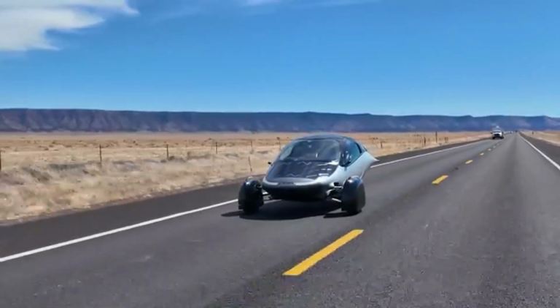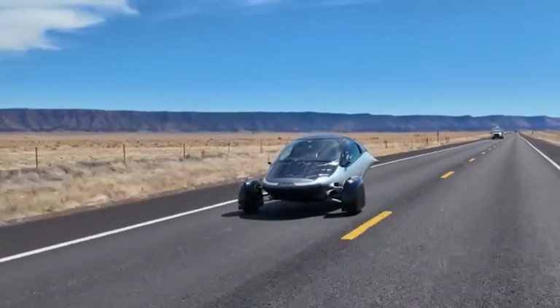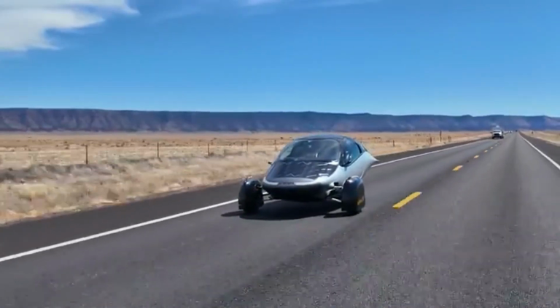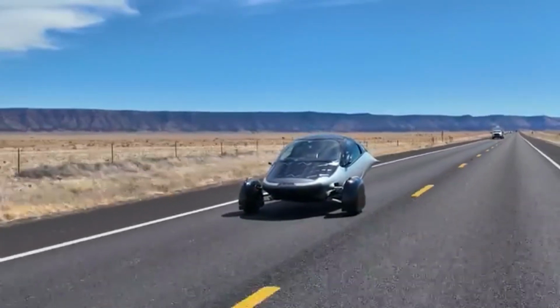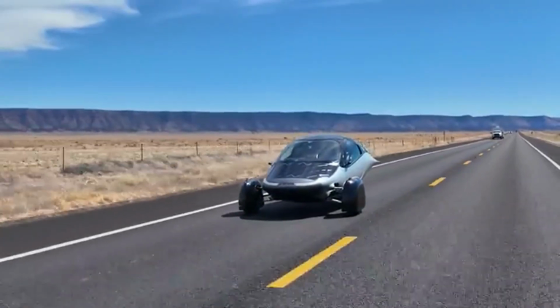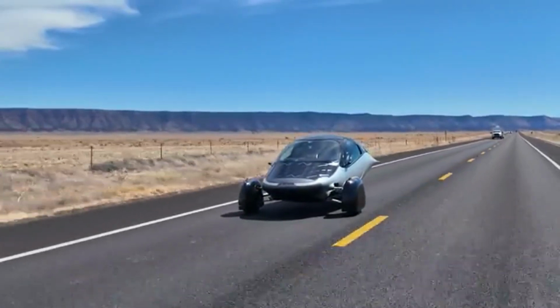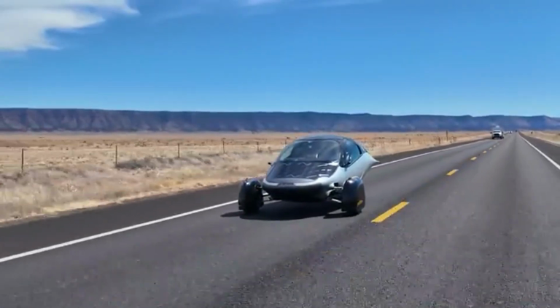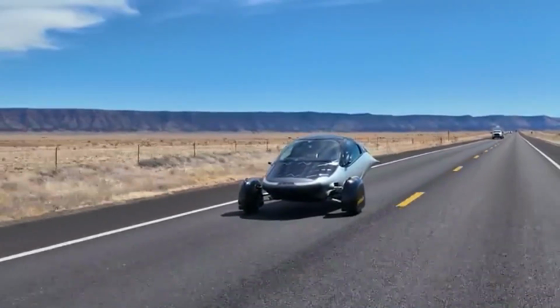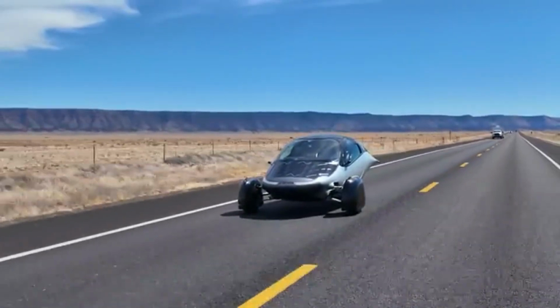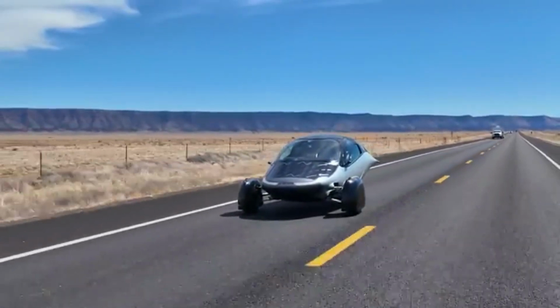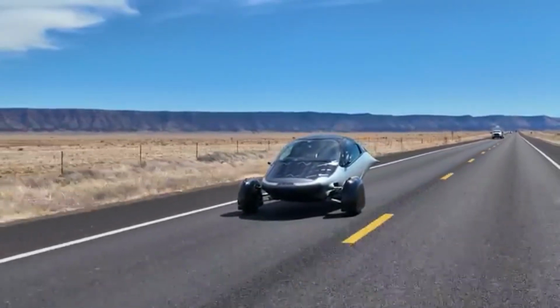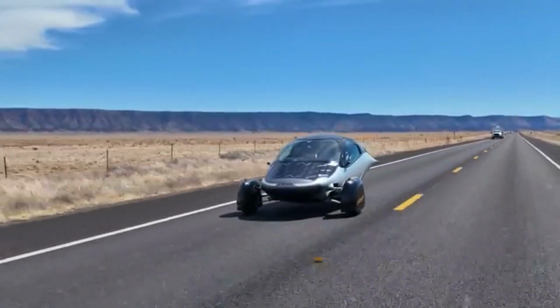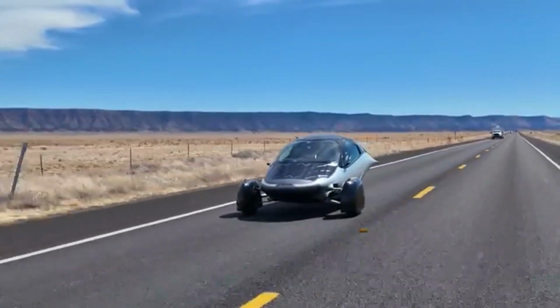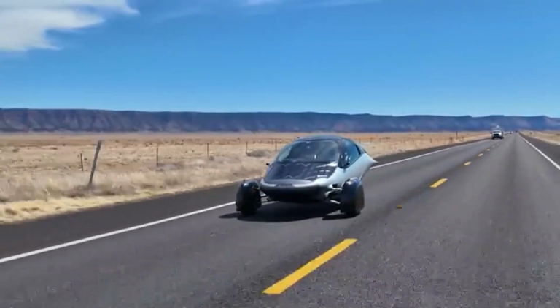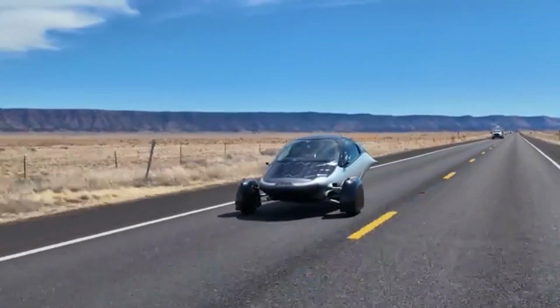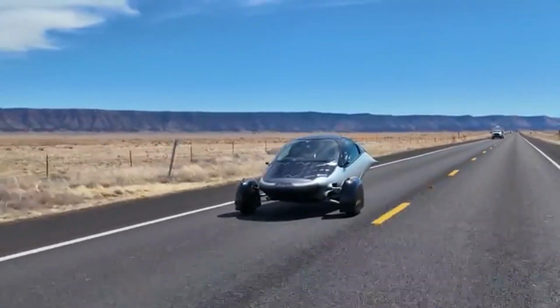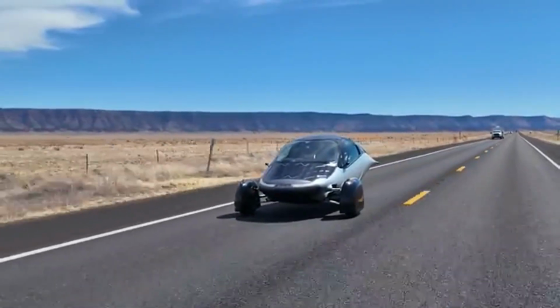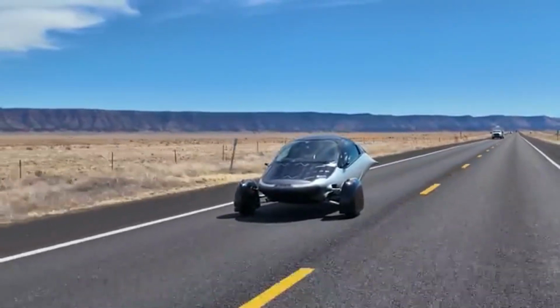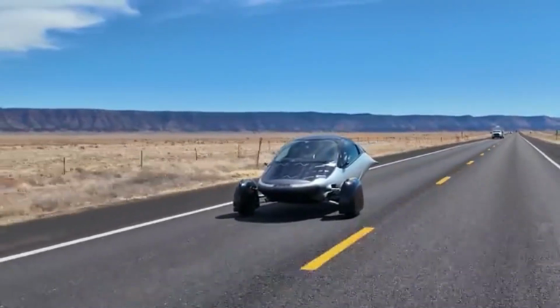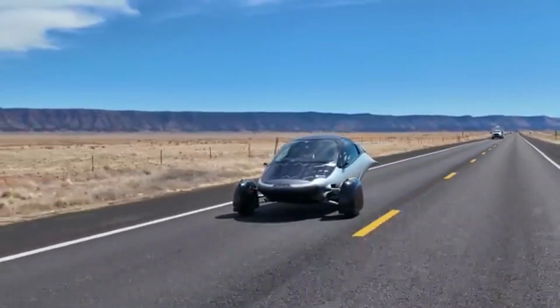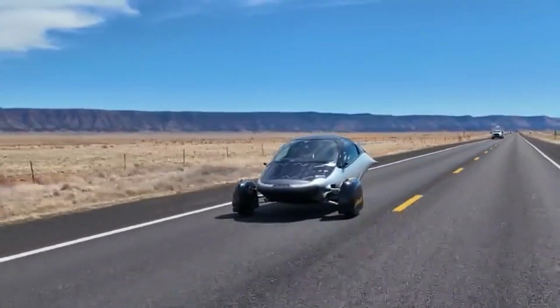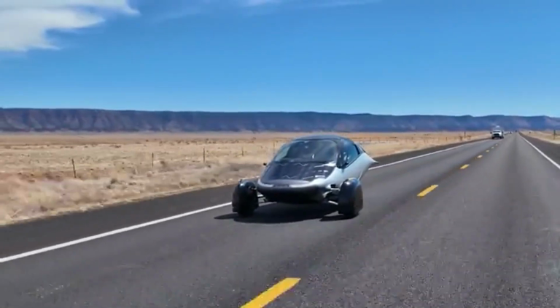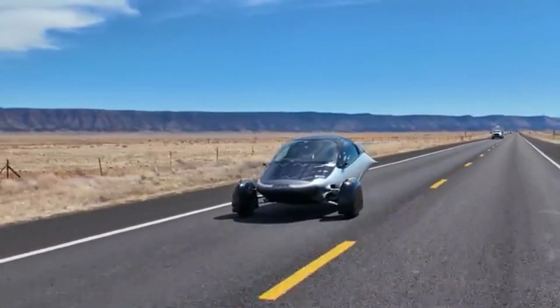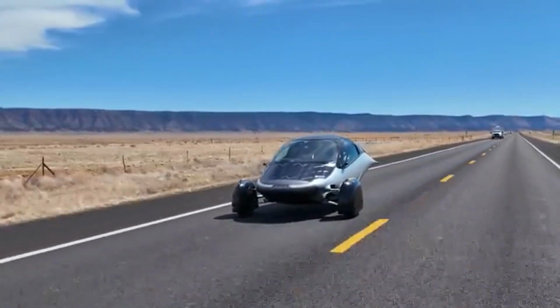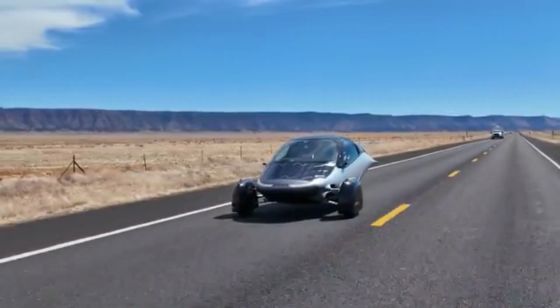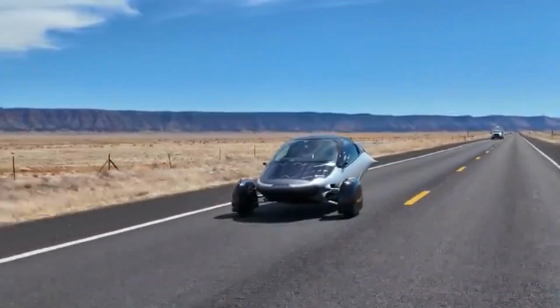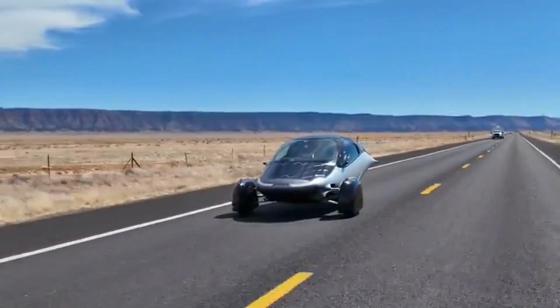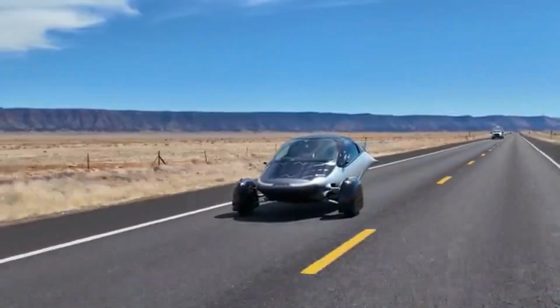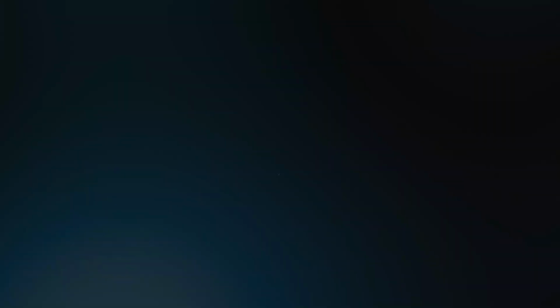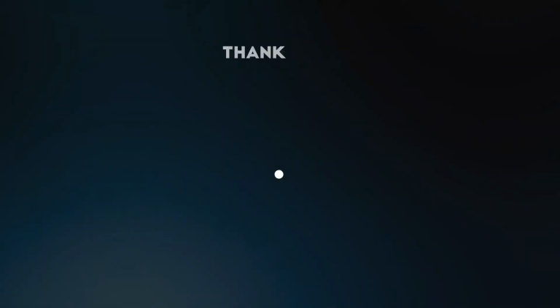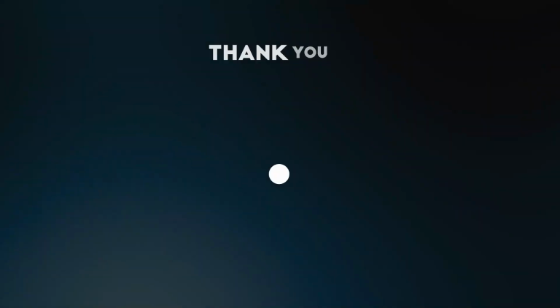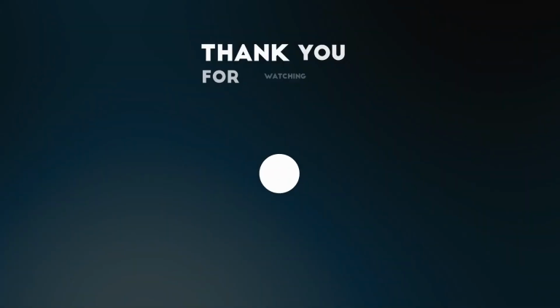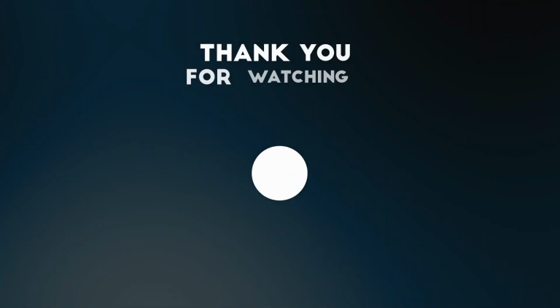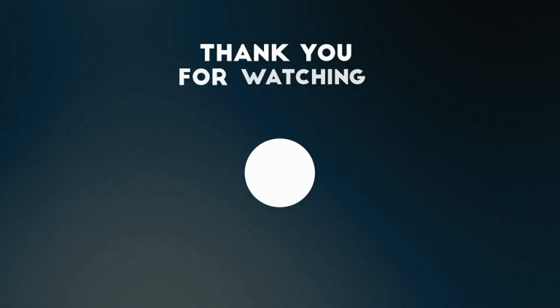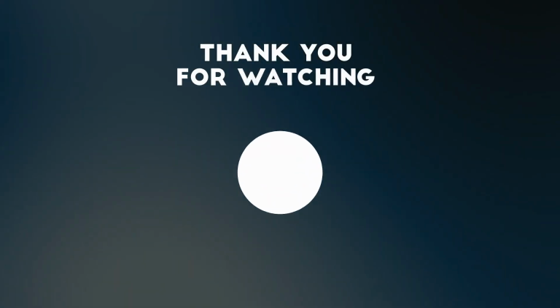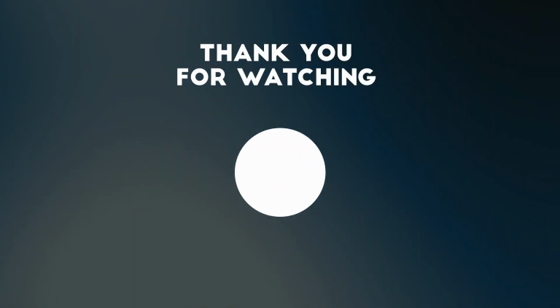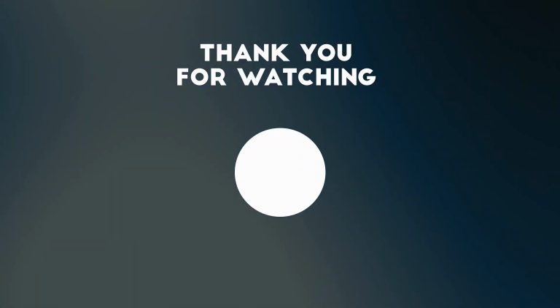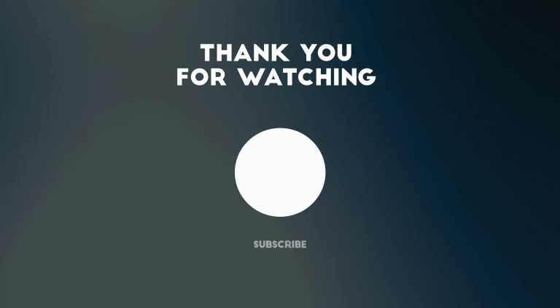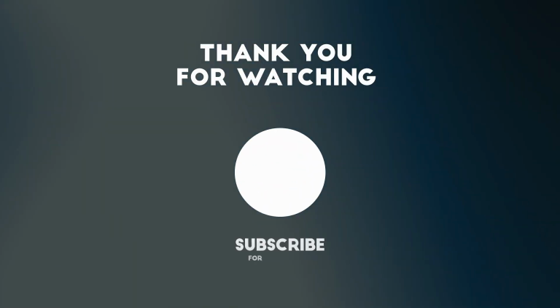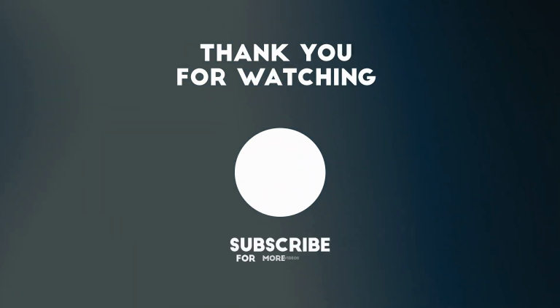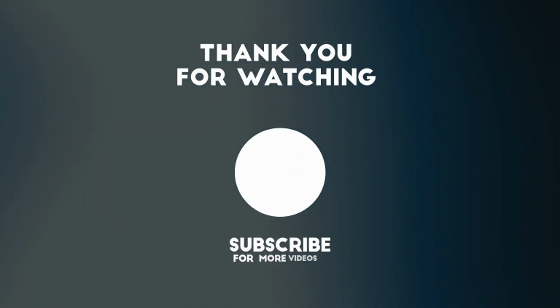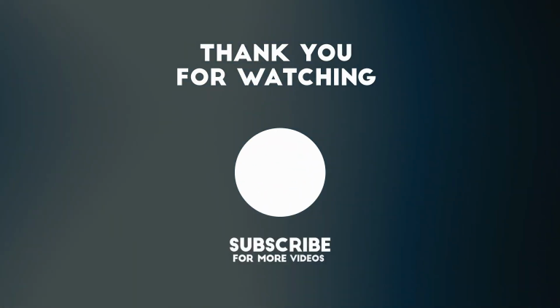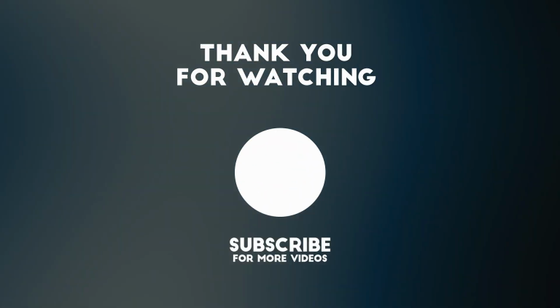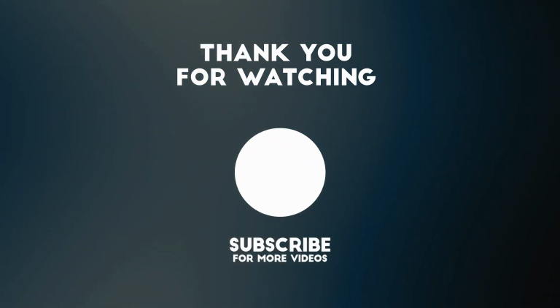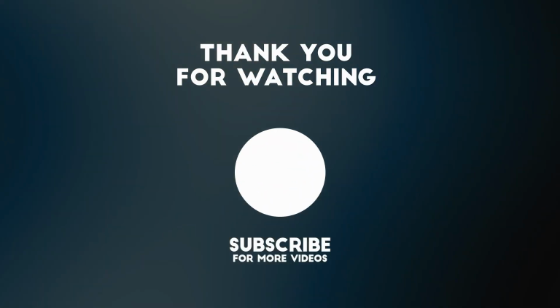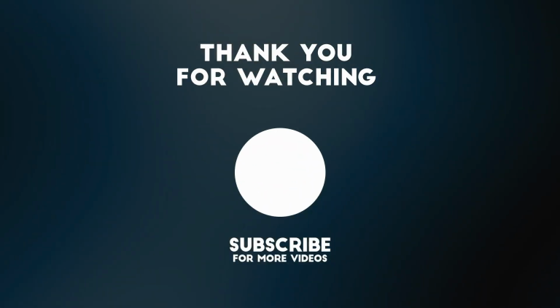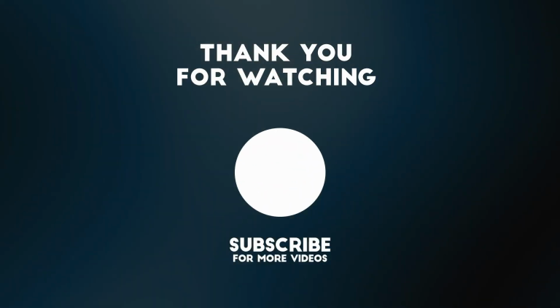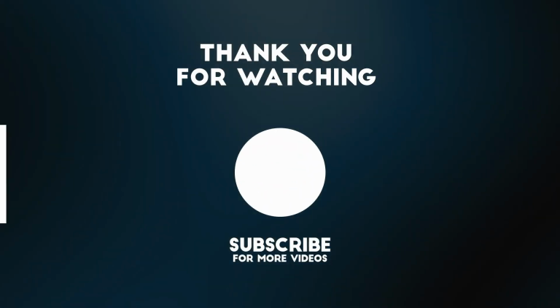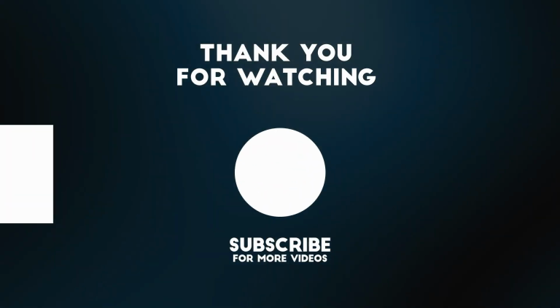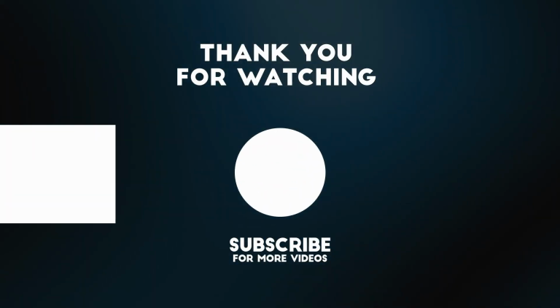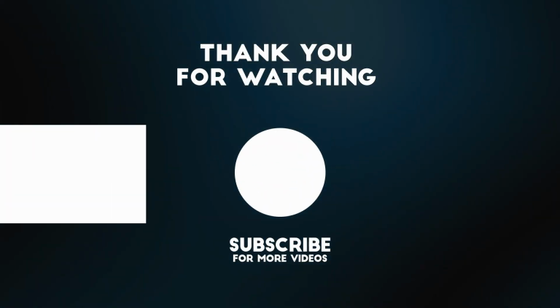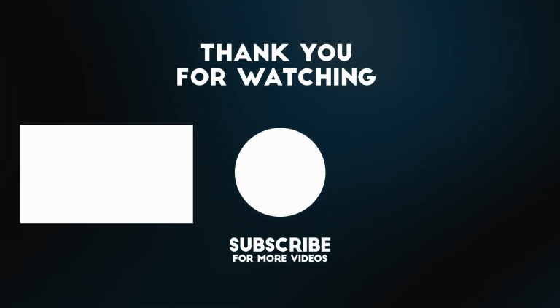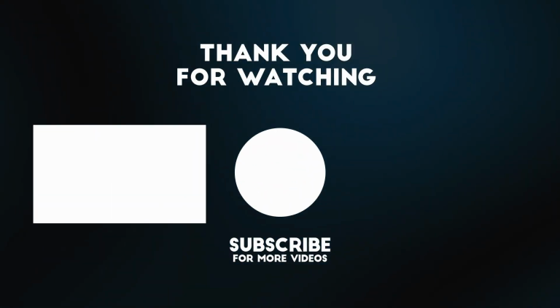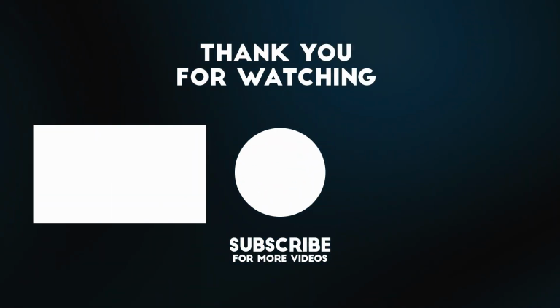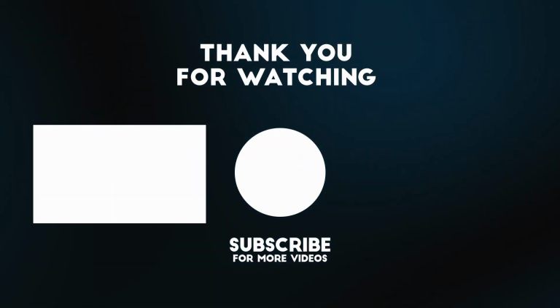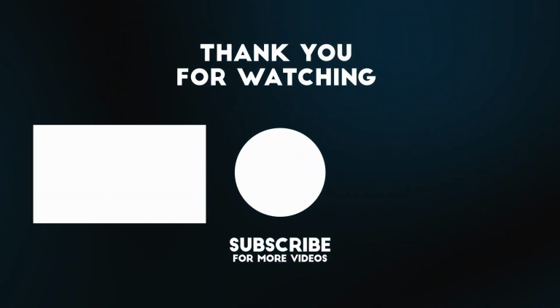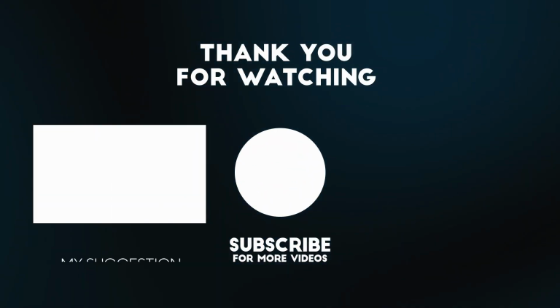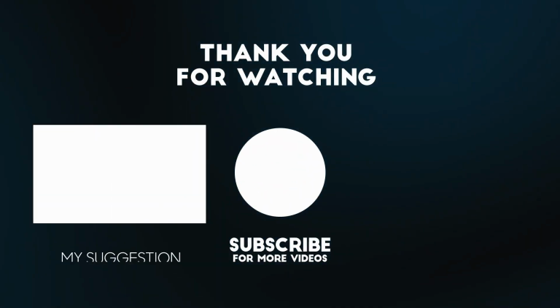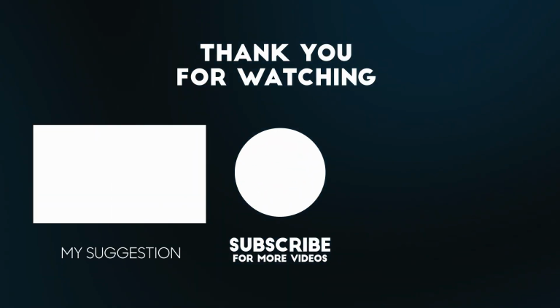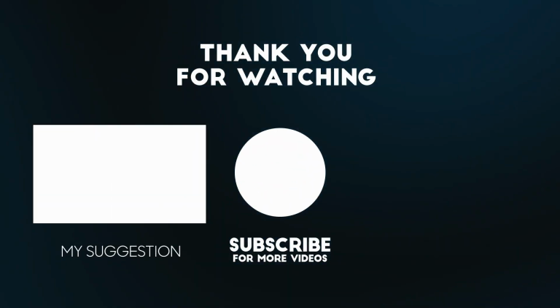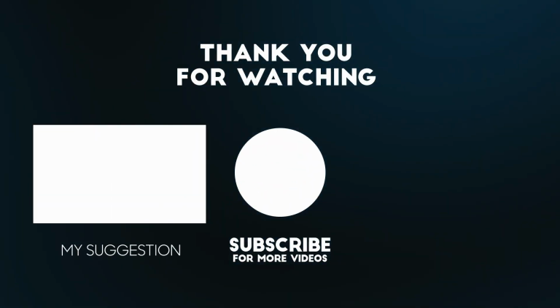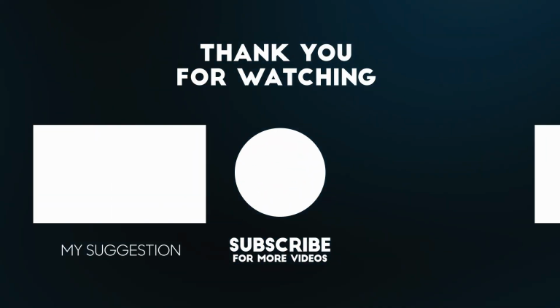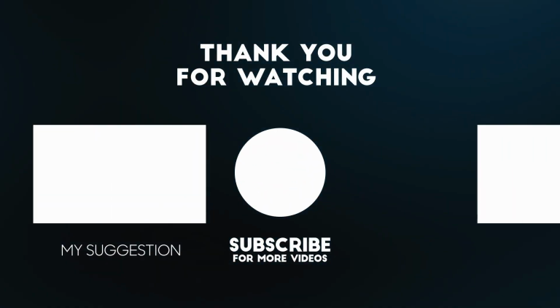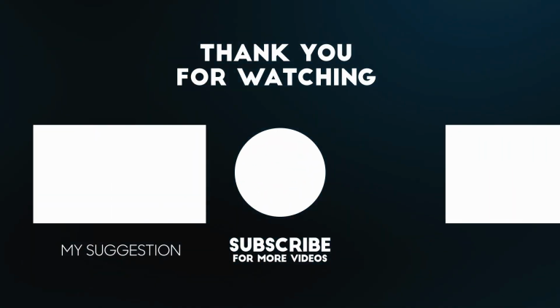Because the future is just getting better. Thank you for sticking around to this point — see you in the next video.